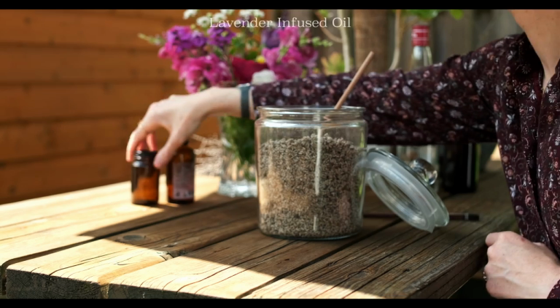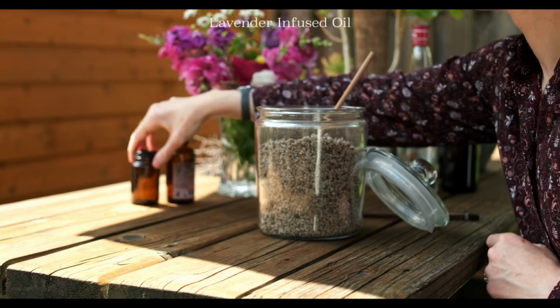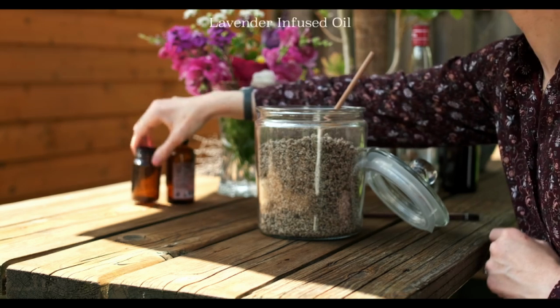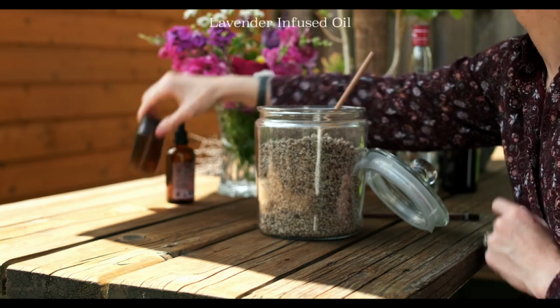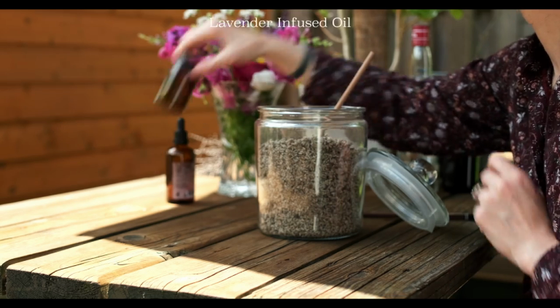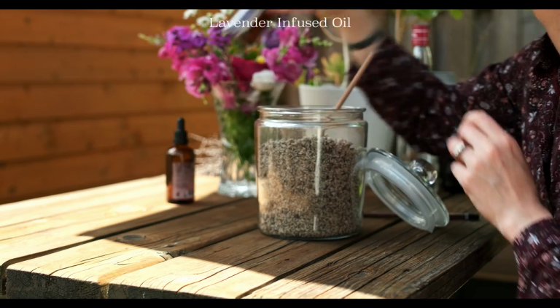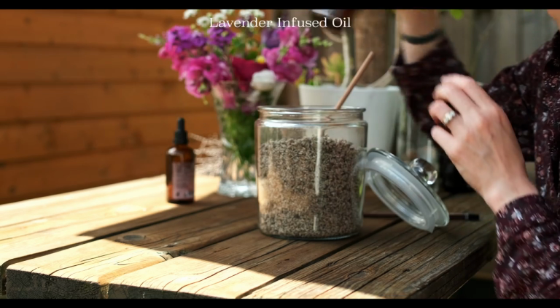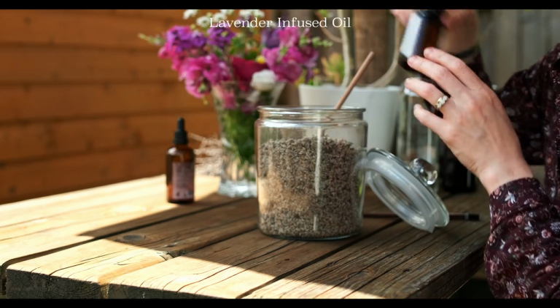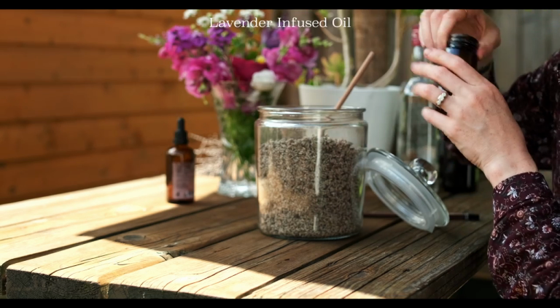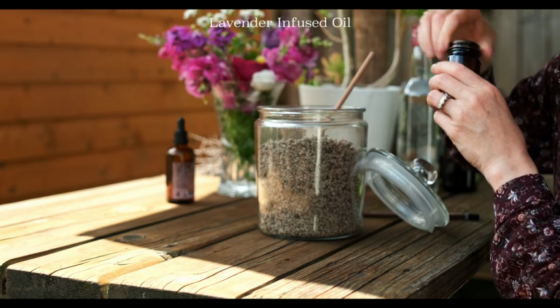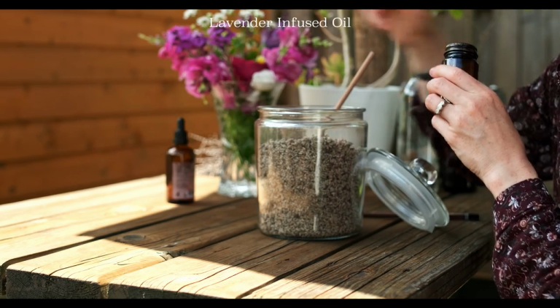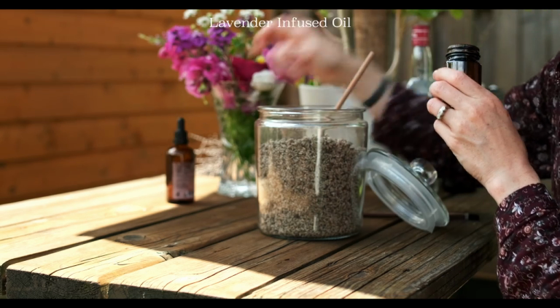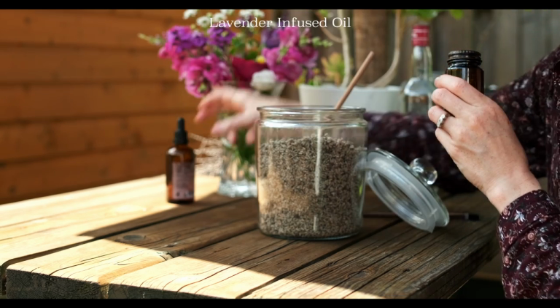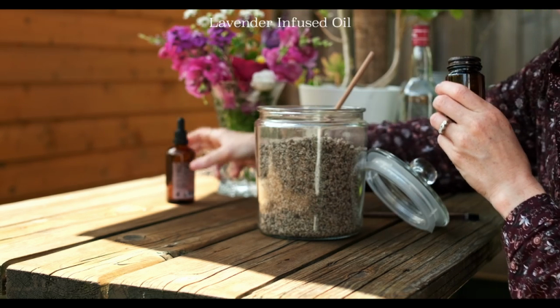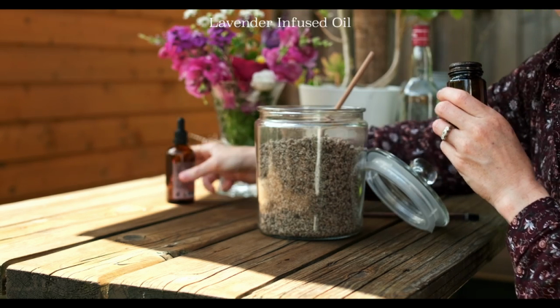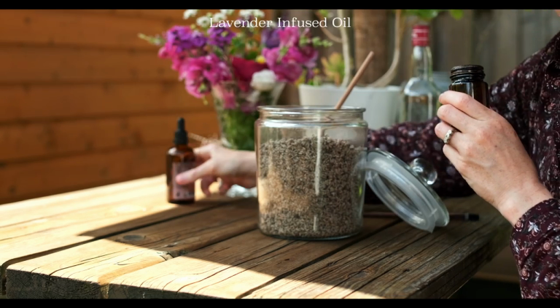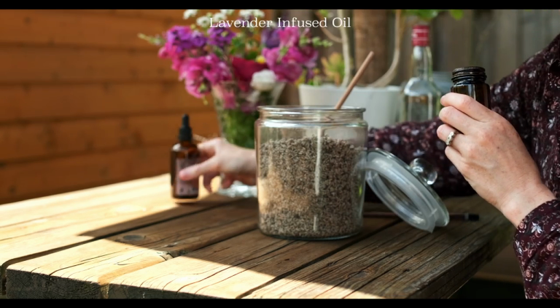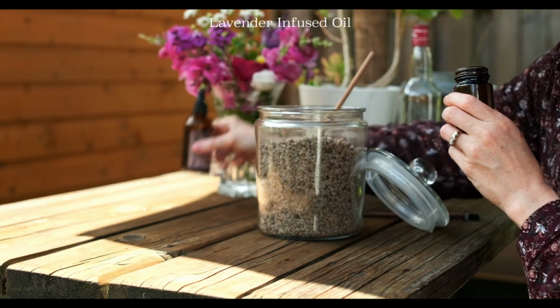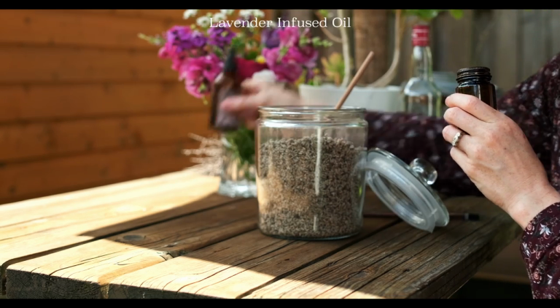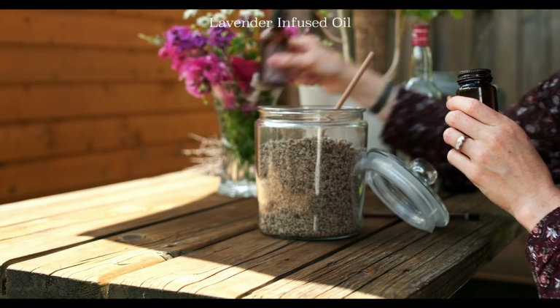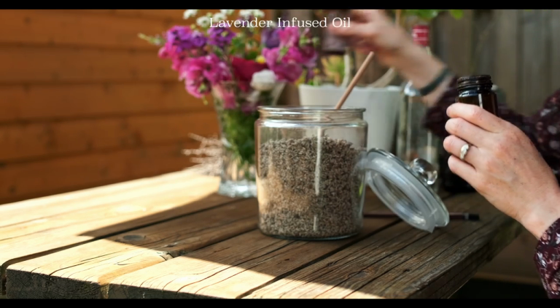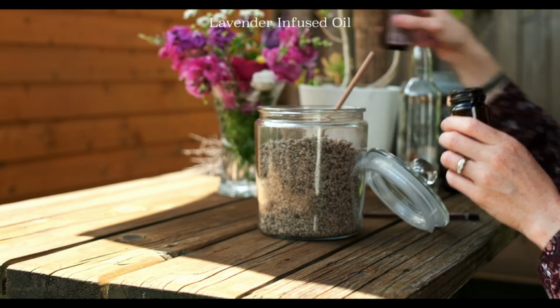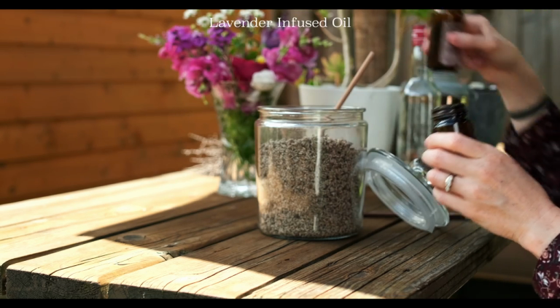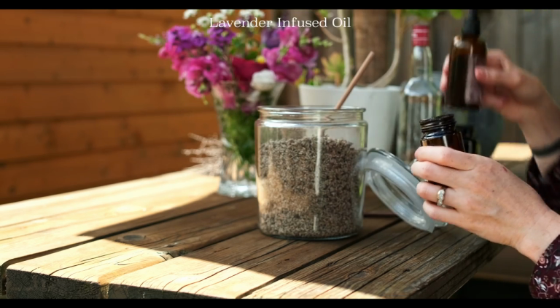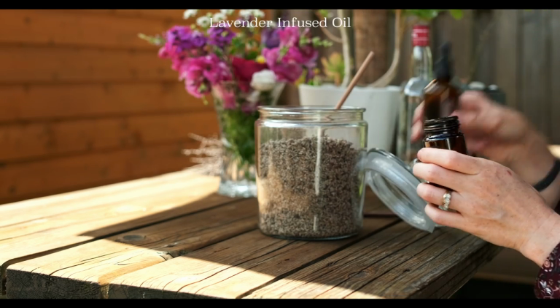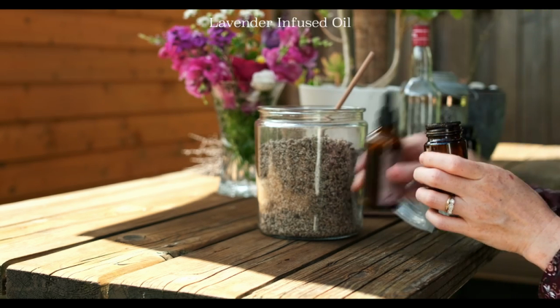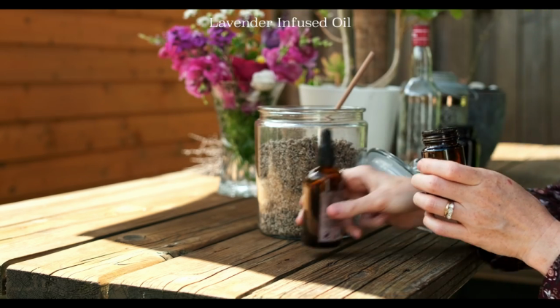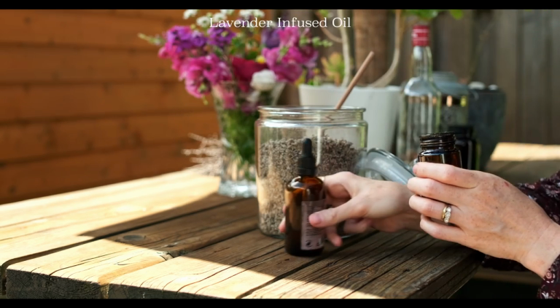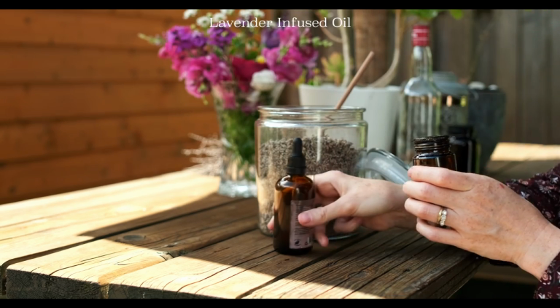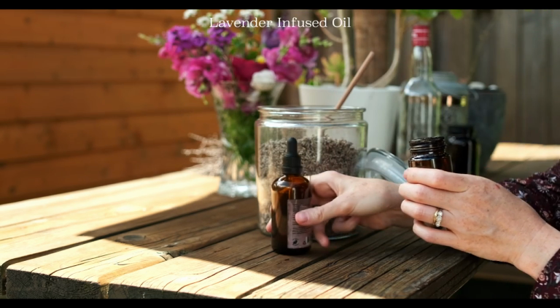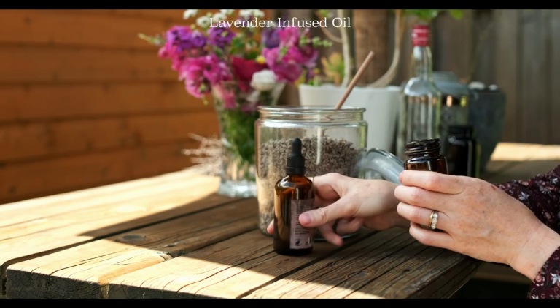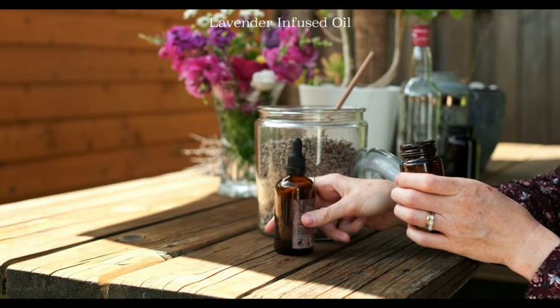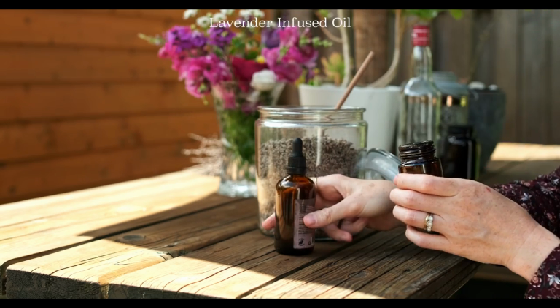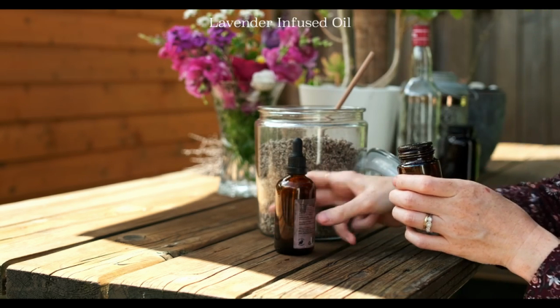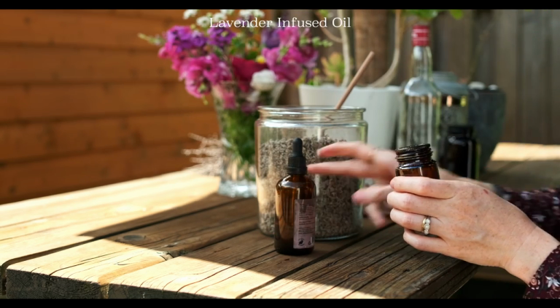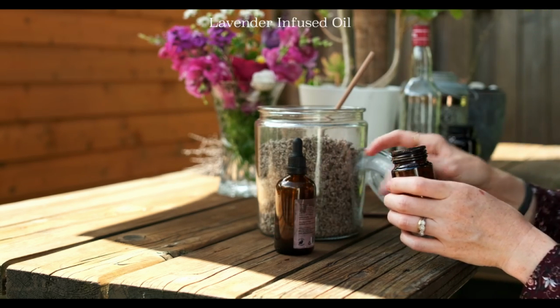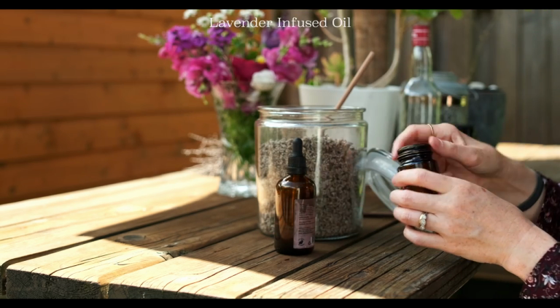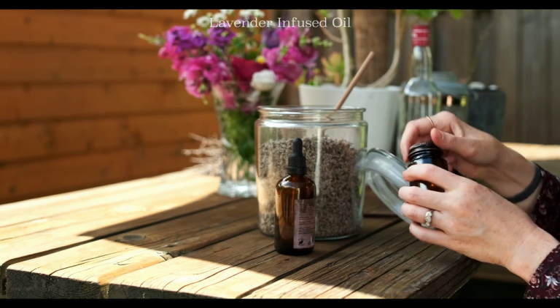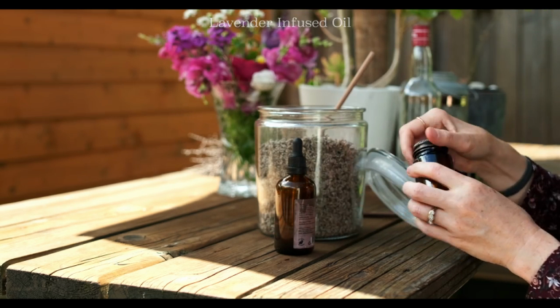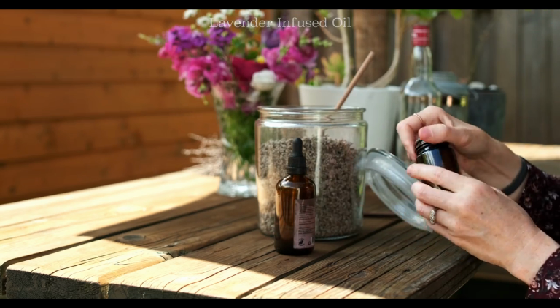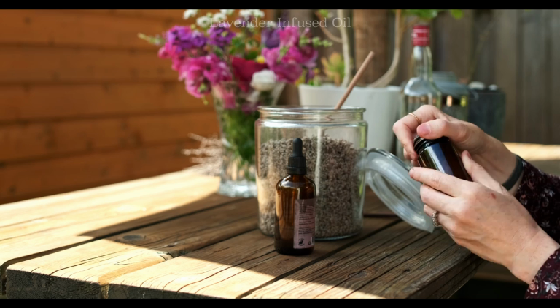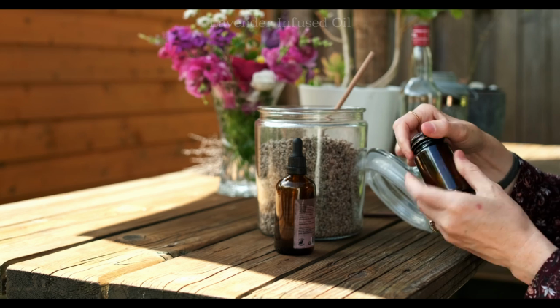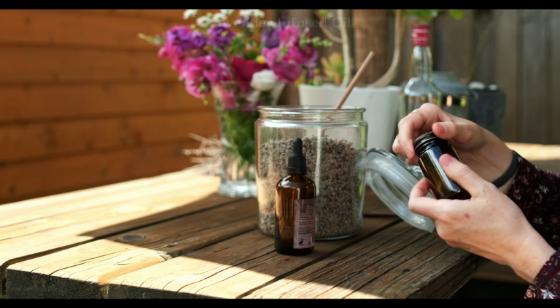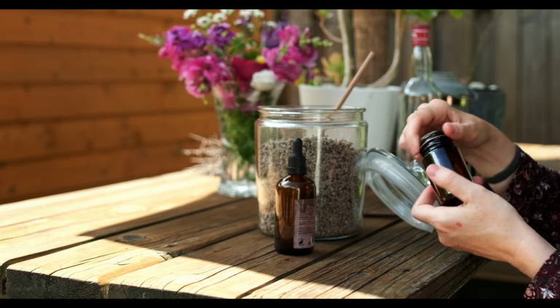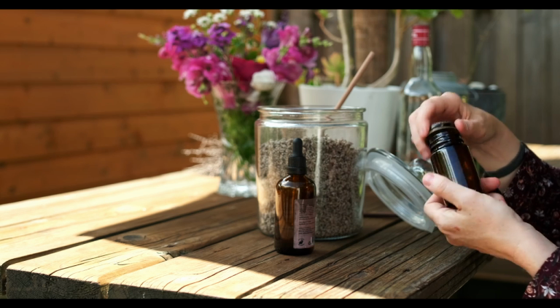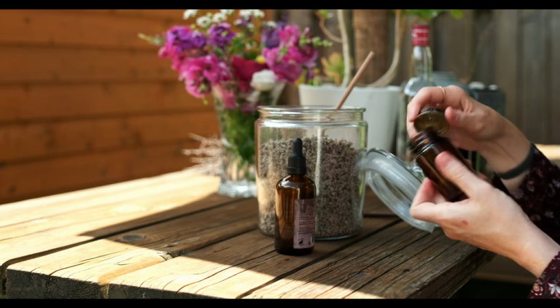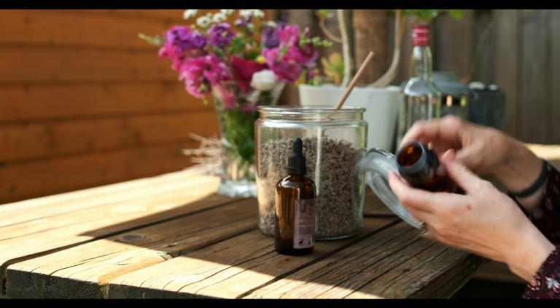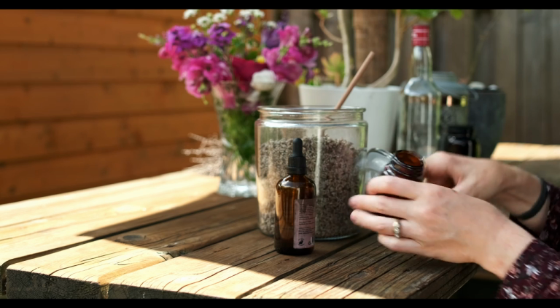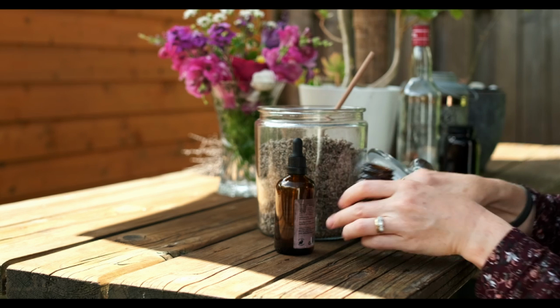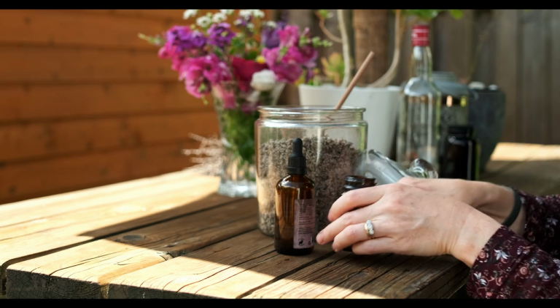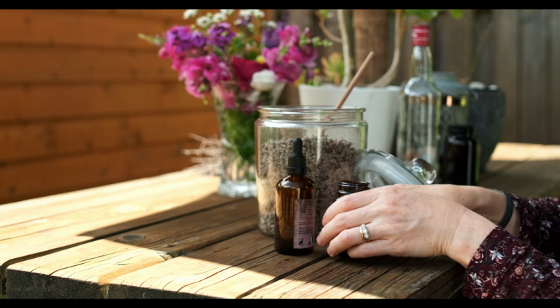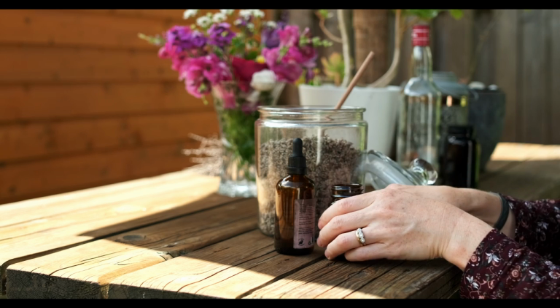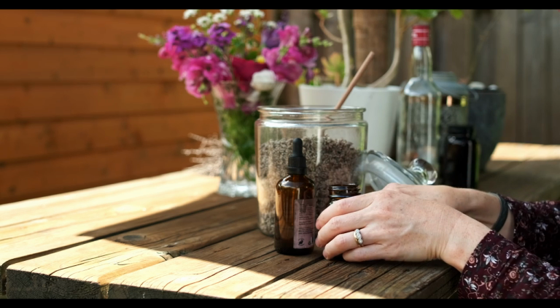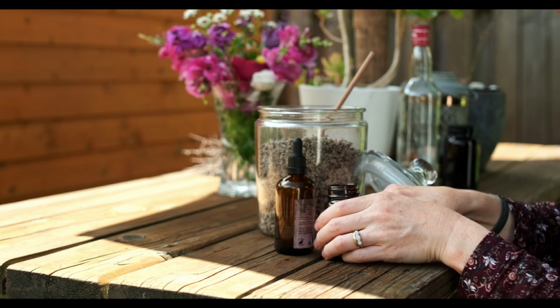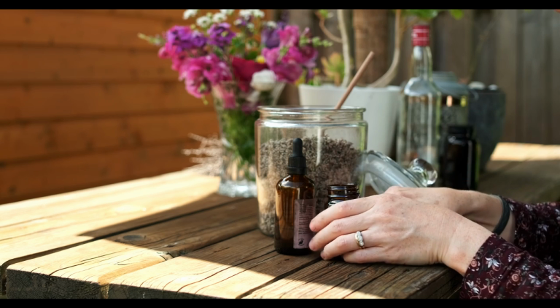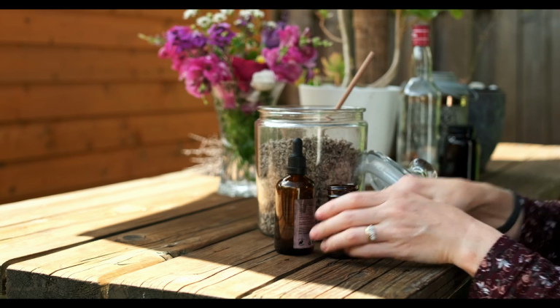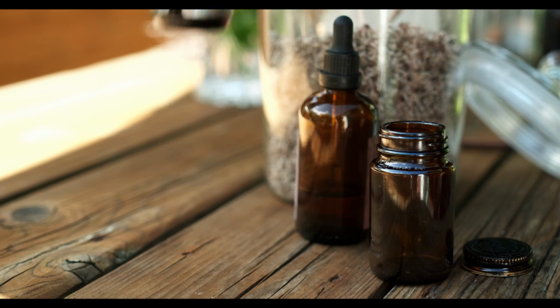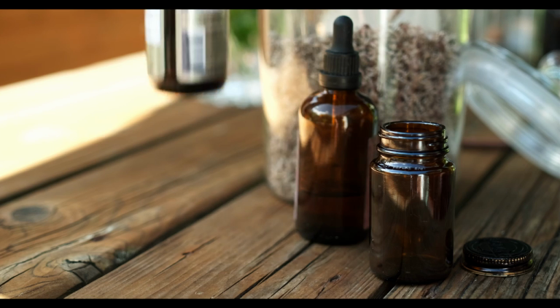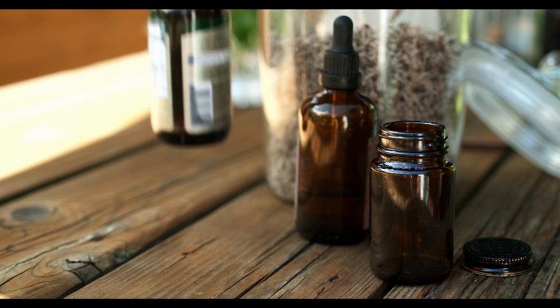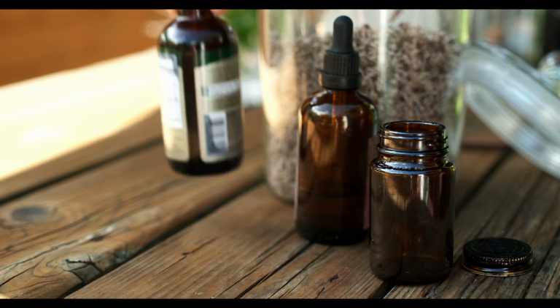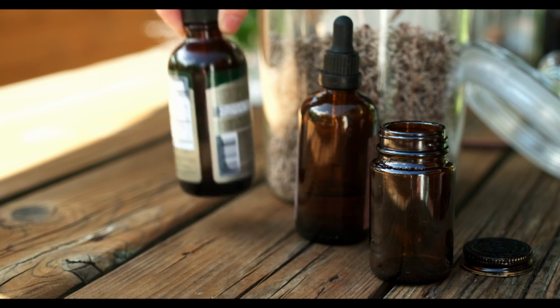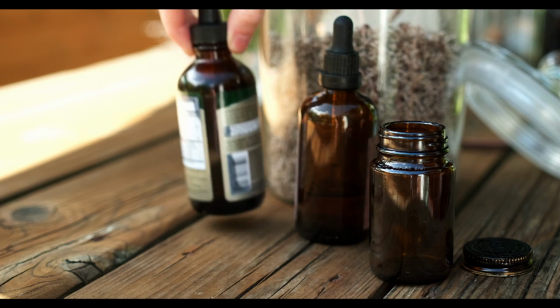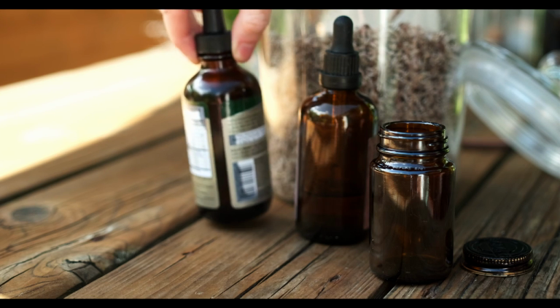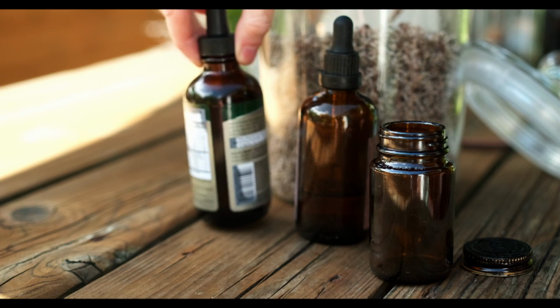Next, I'm going to make some lavender infused oil. Now this is different from lavender essential oil, which is much more labor intensive.